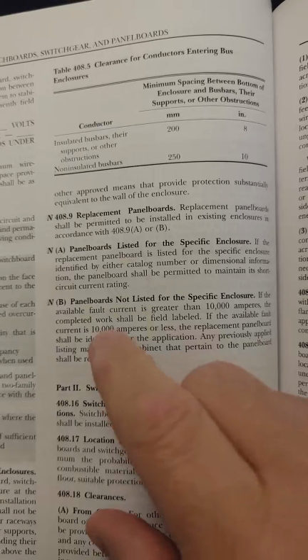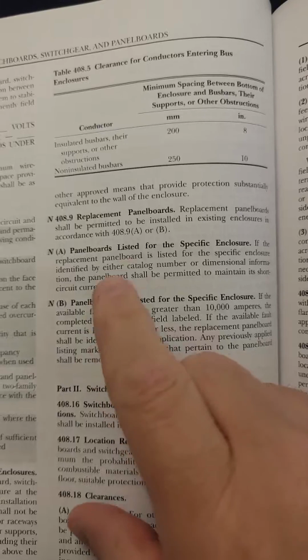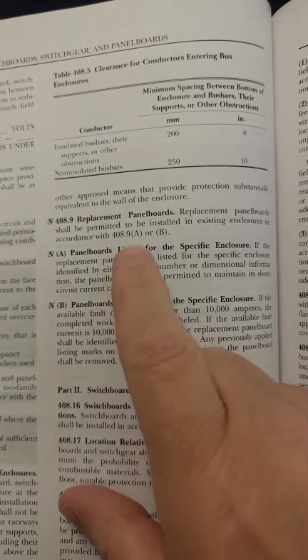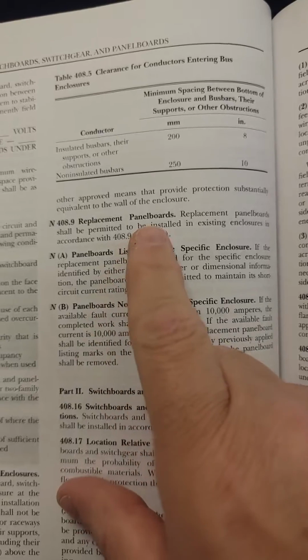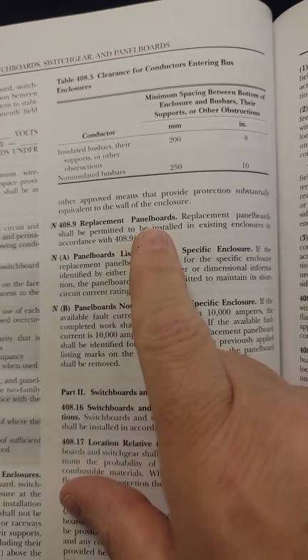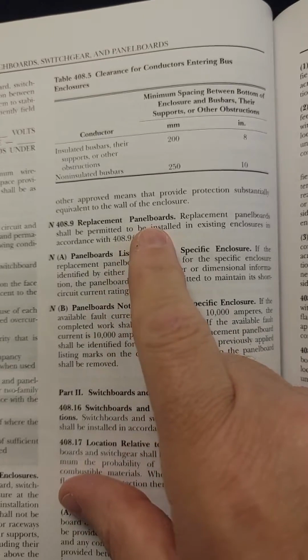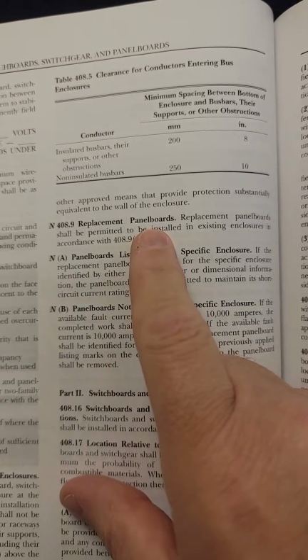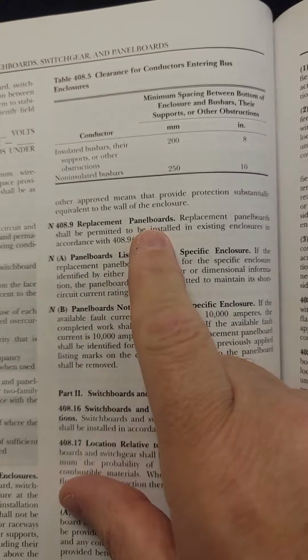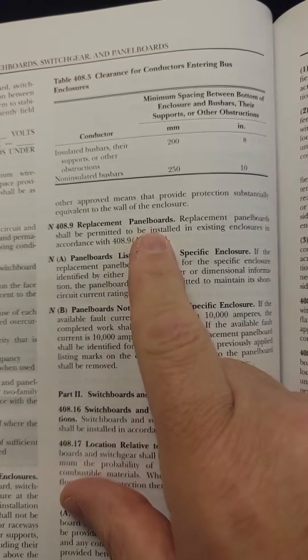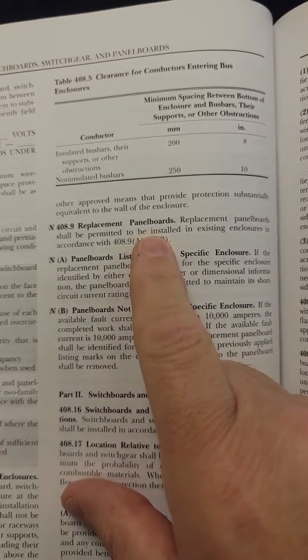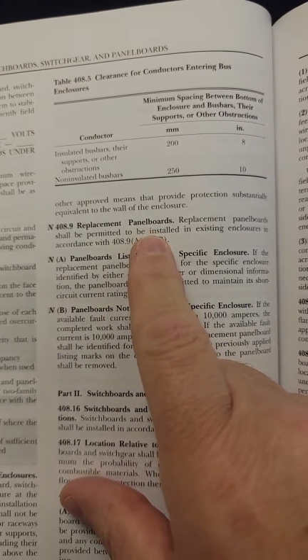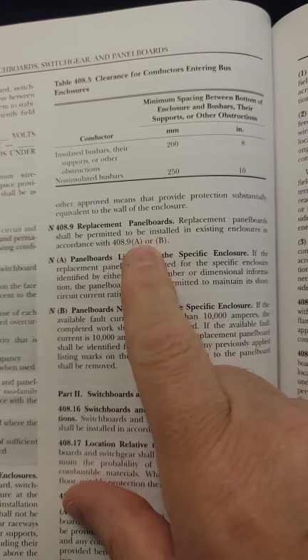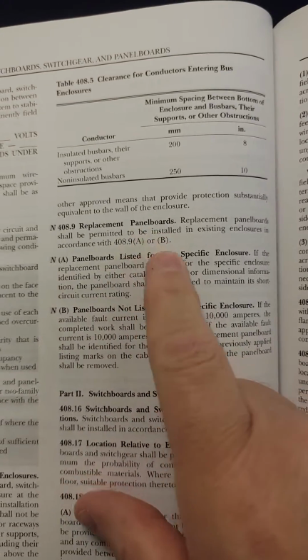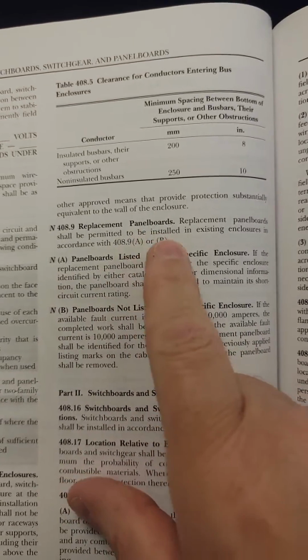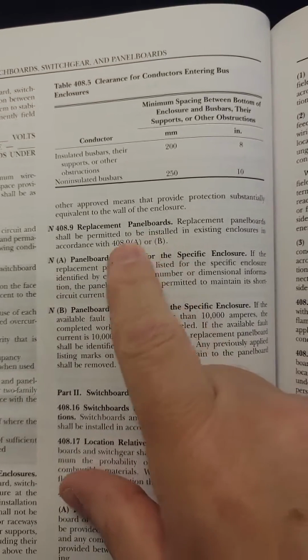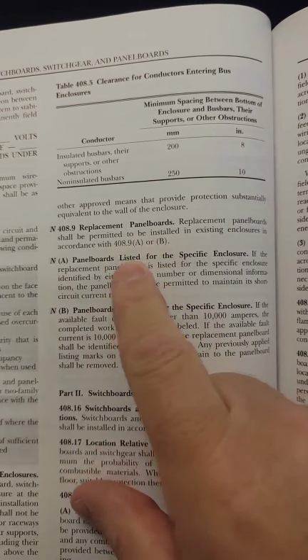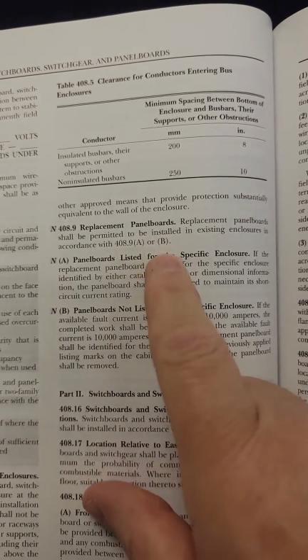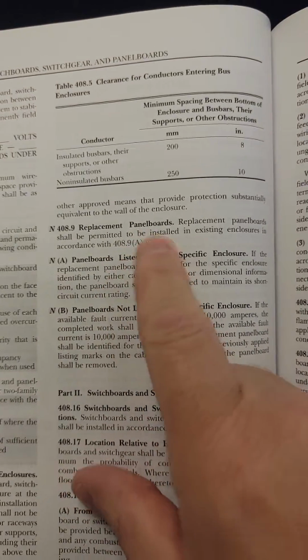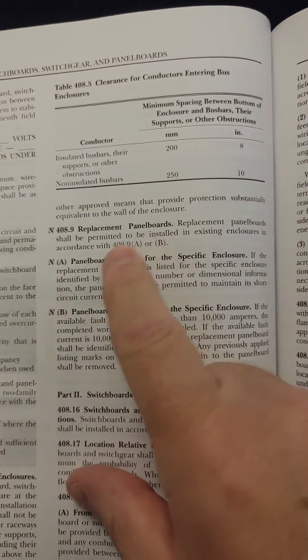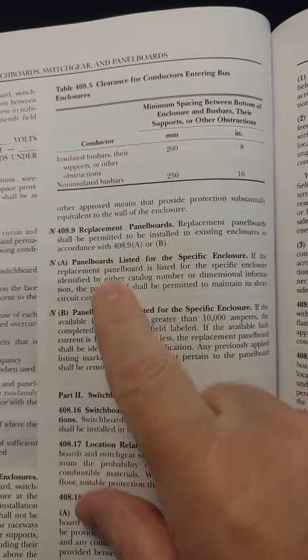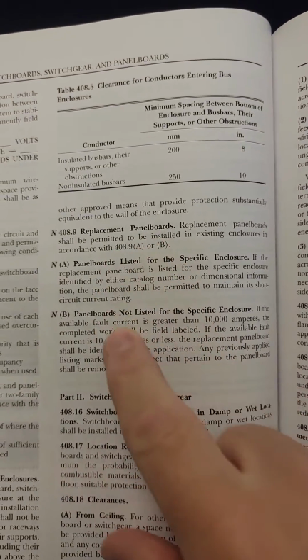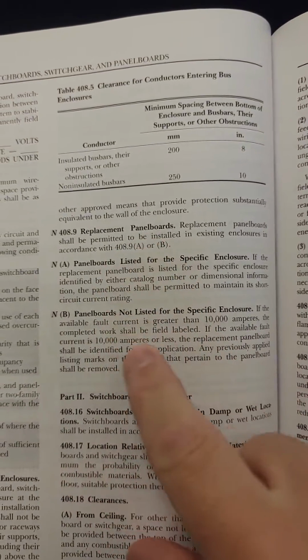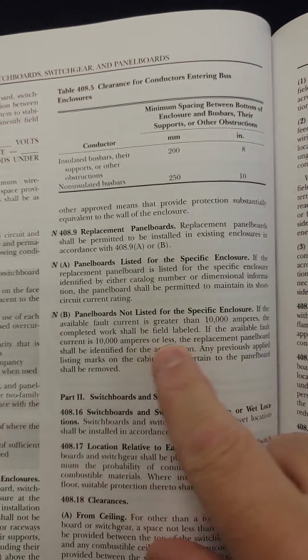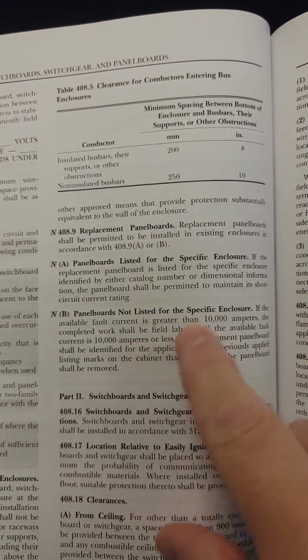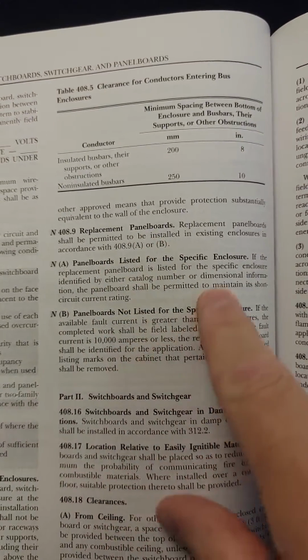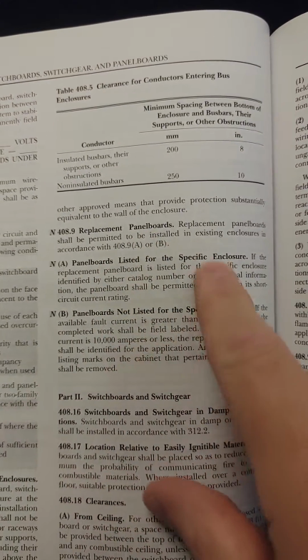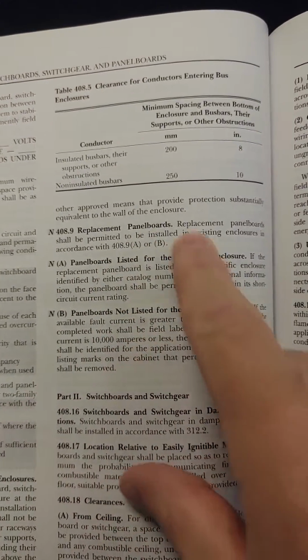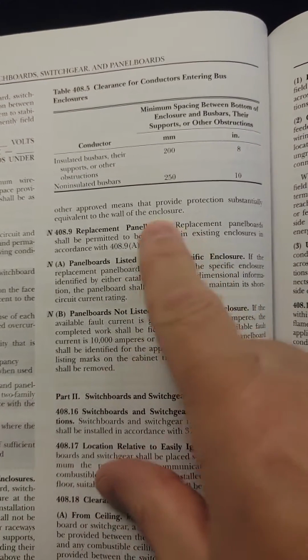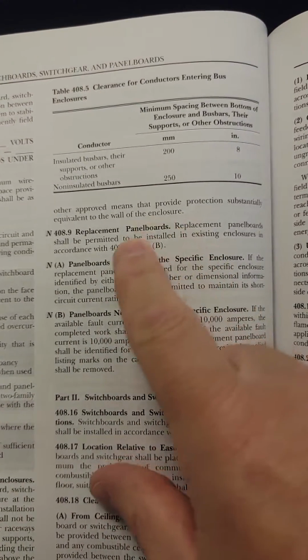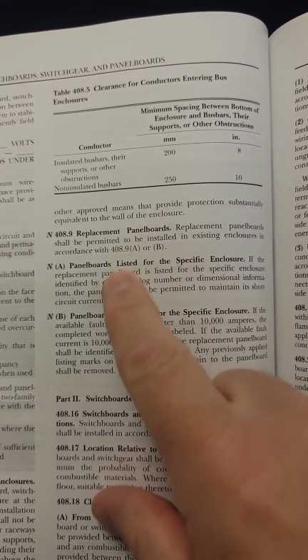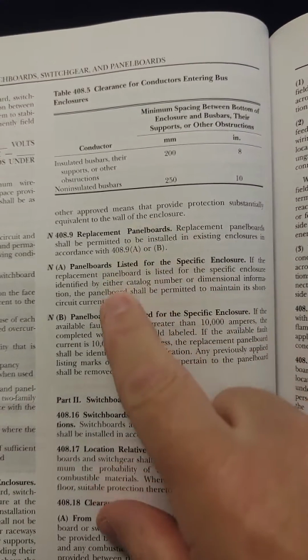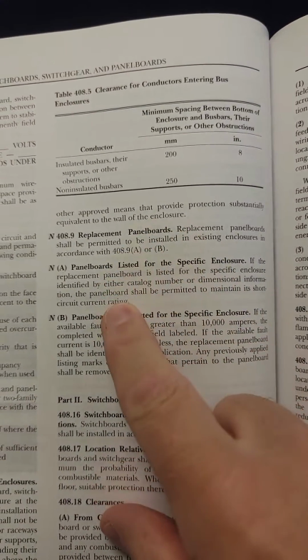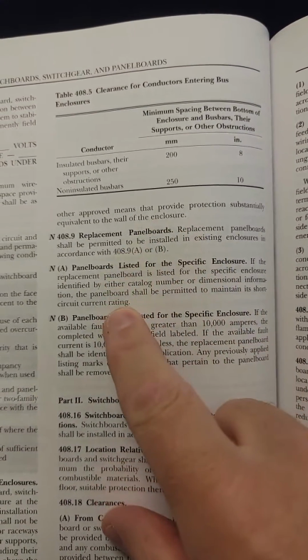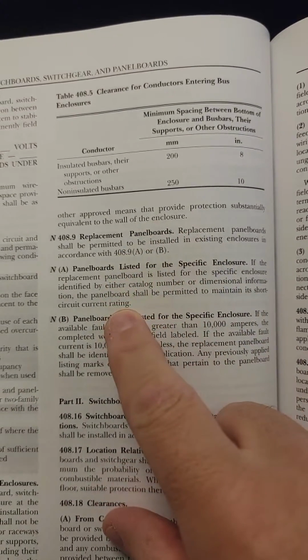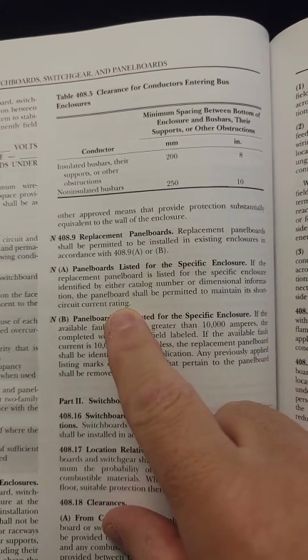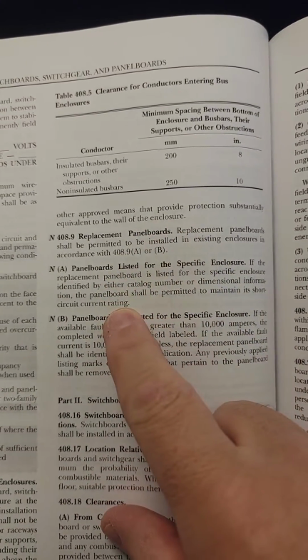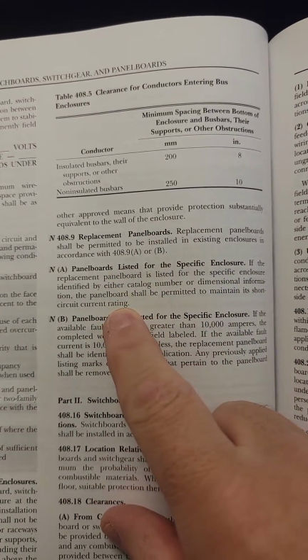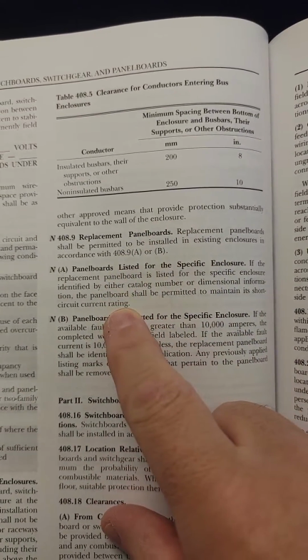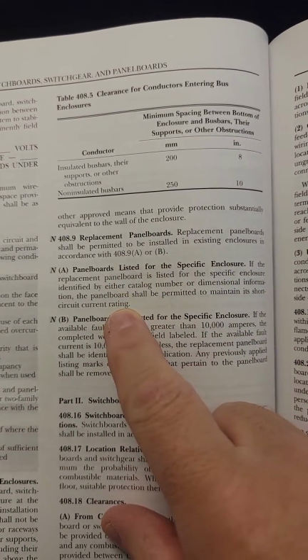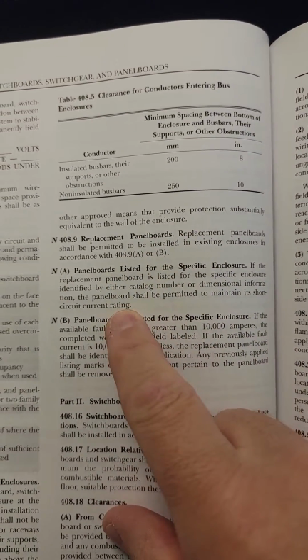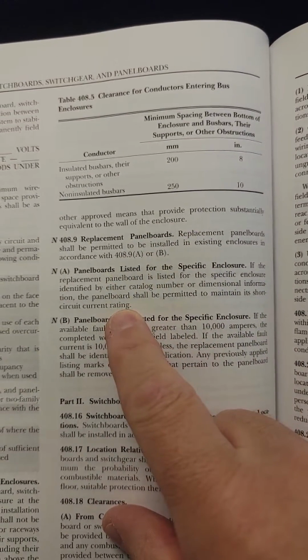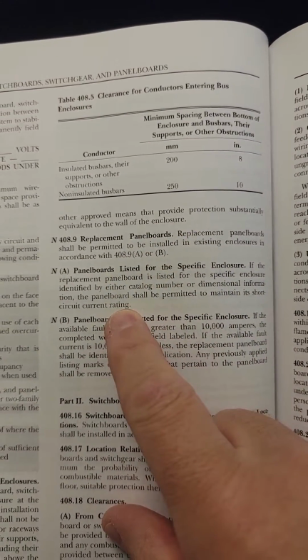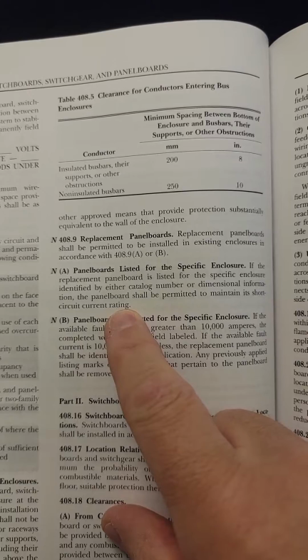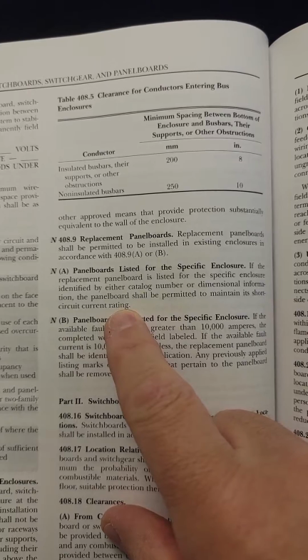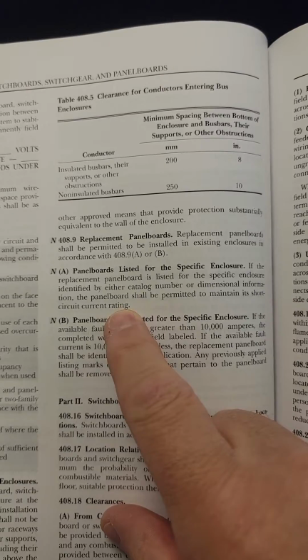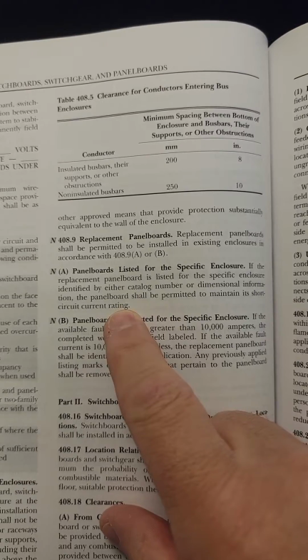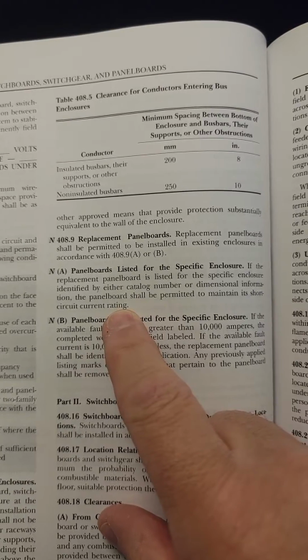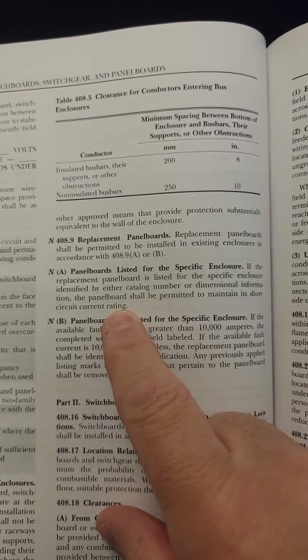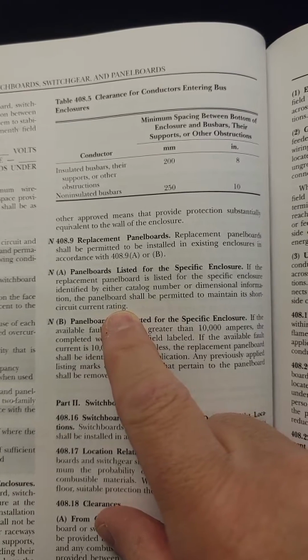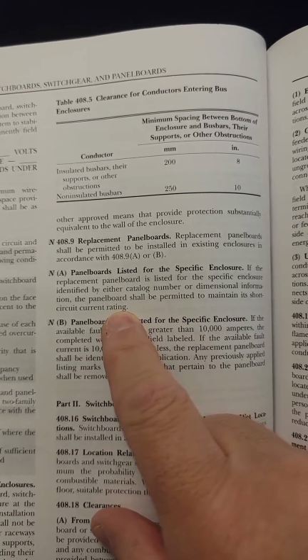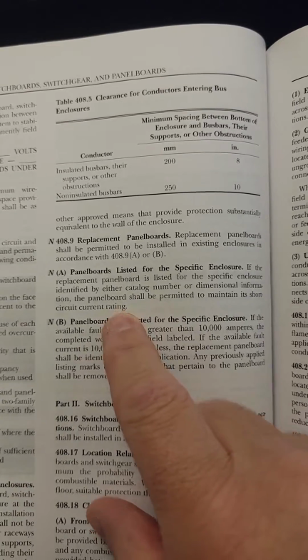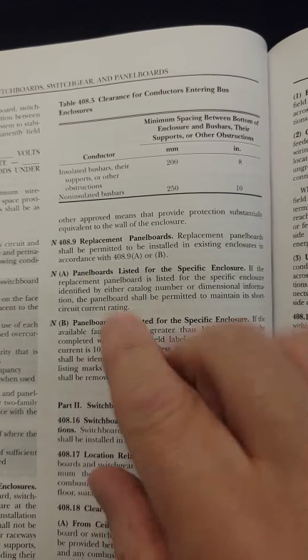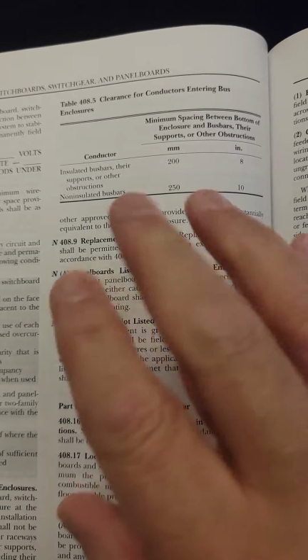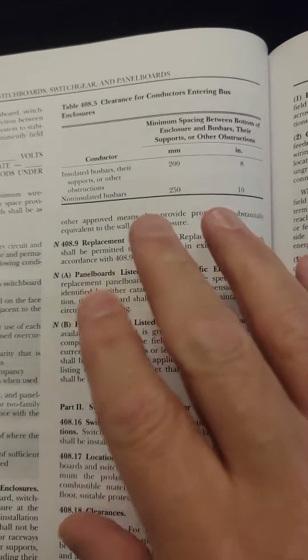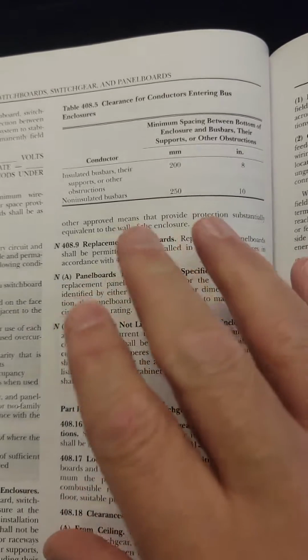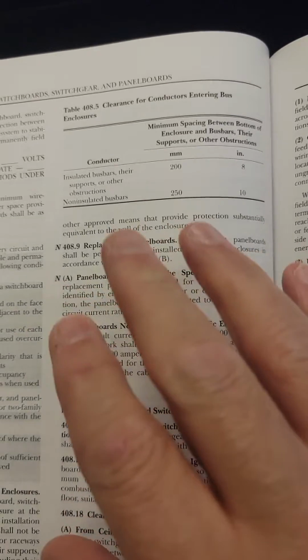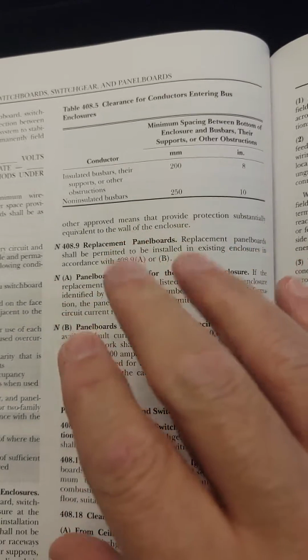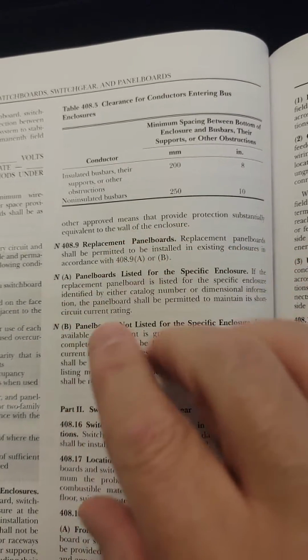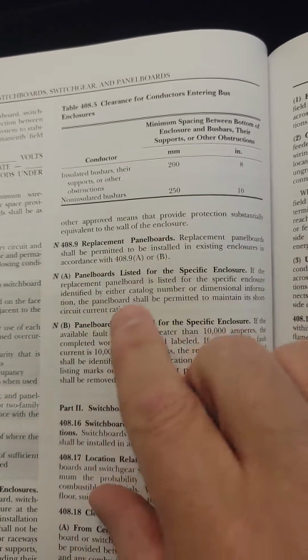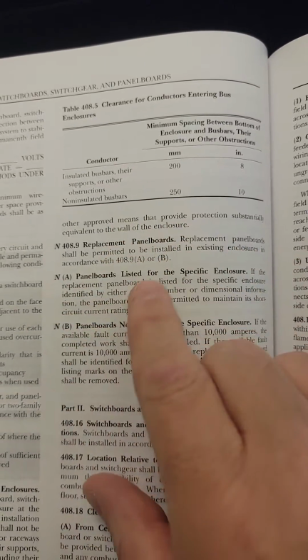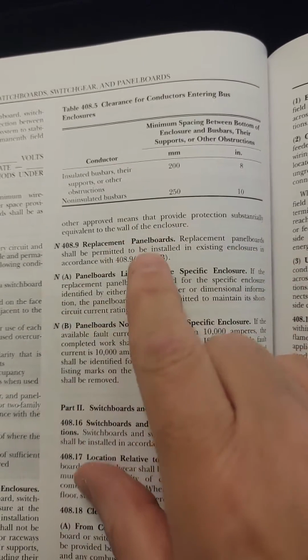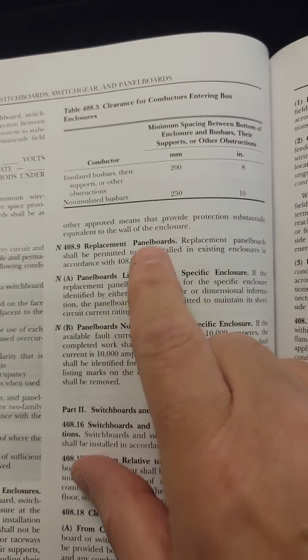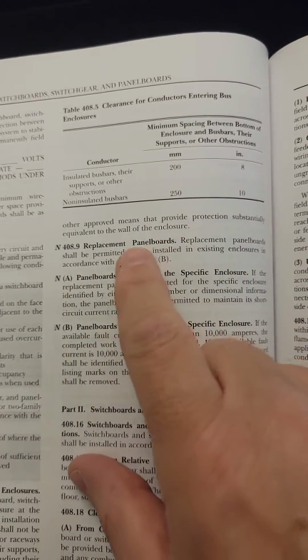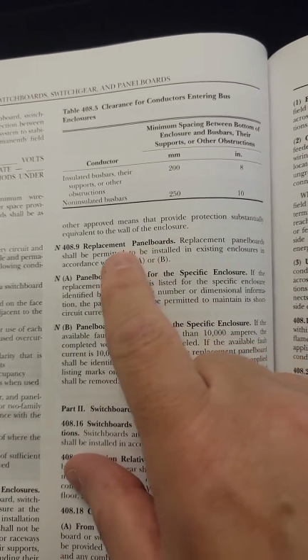Hey folks. So here's a change that took place in the 2023 edition of the National Electrical Code. This is a good change here.